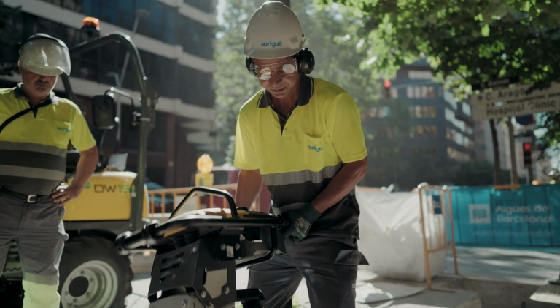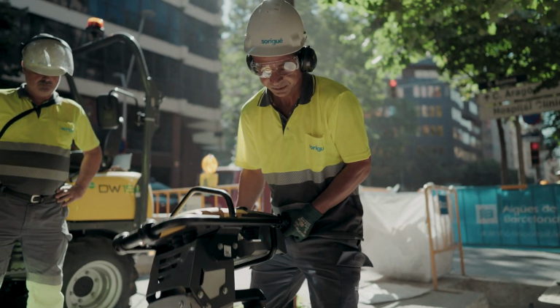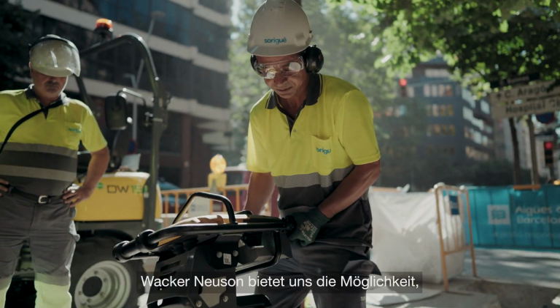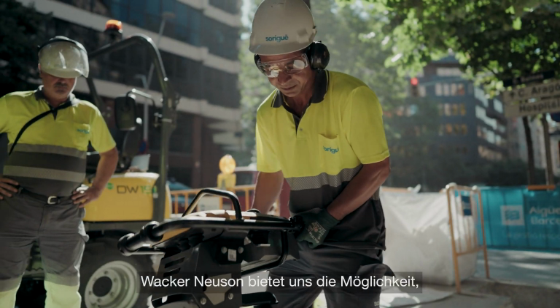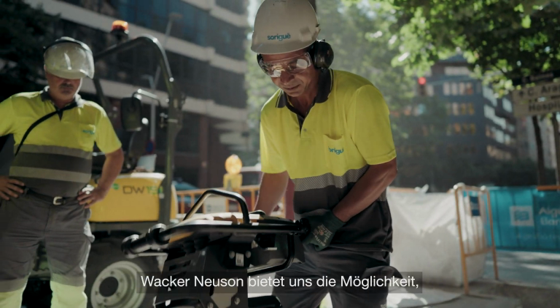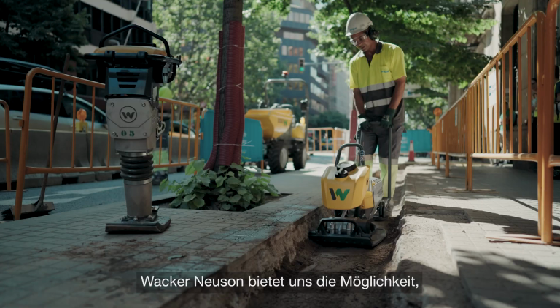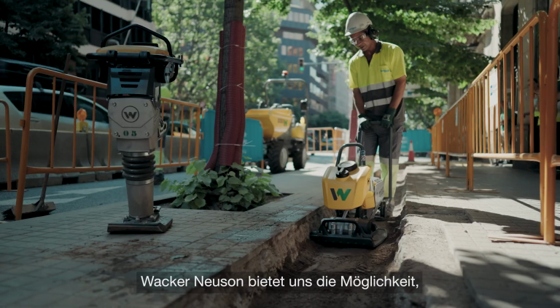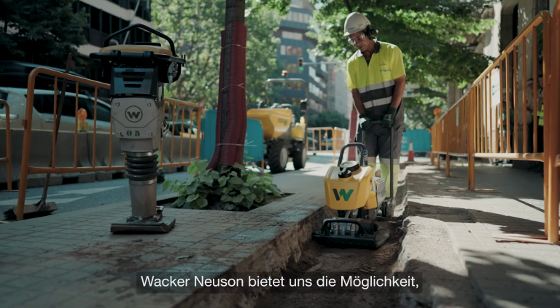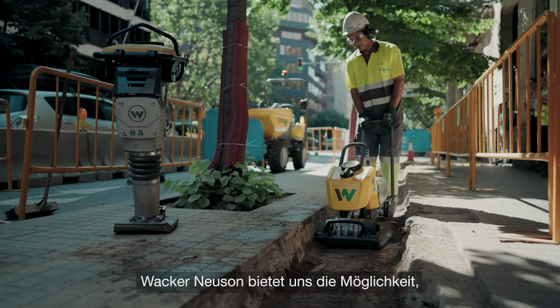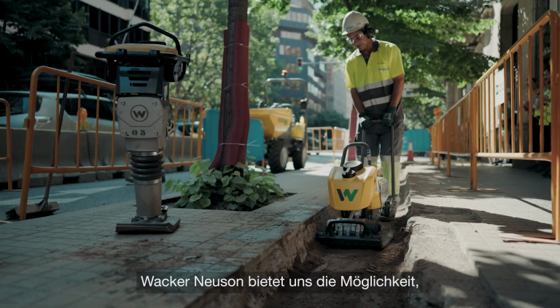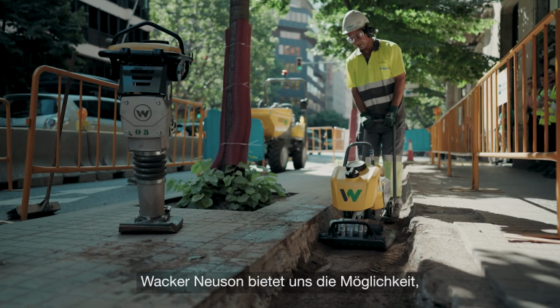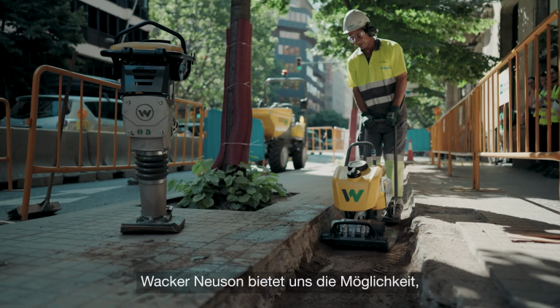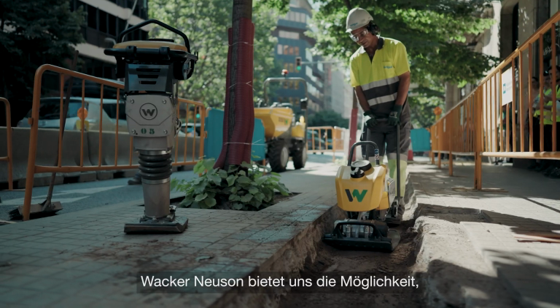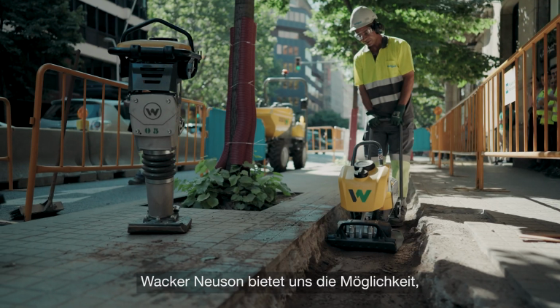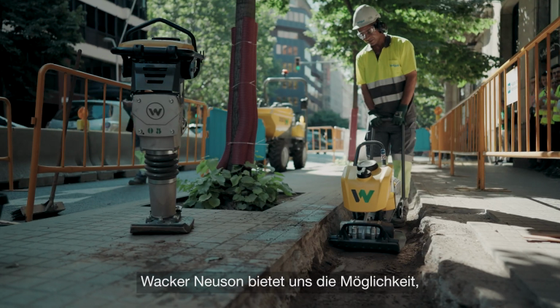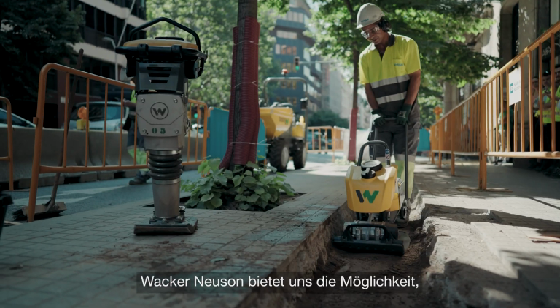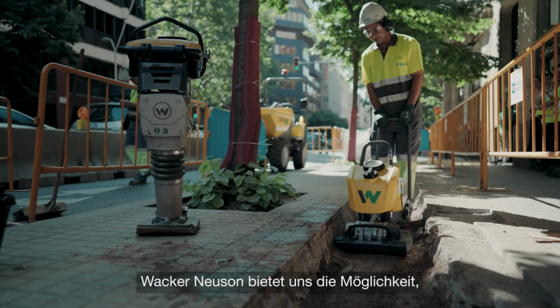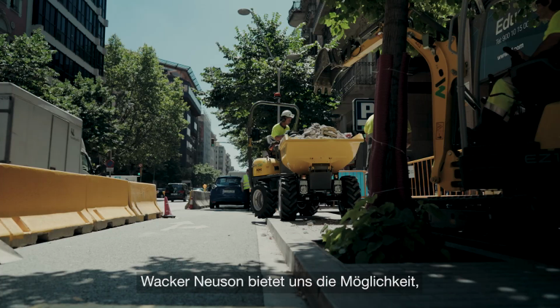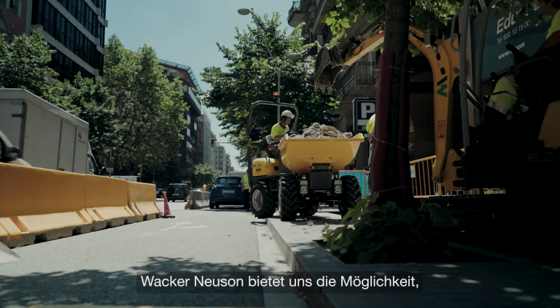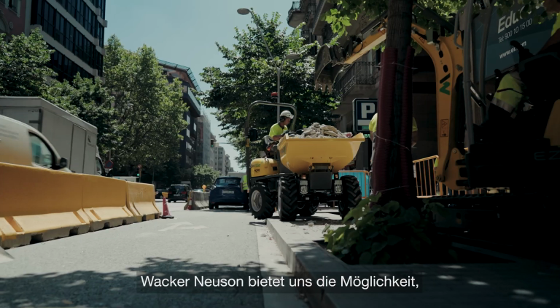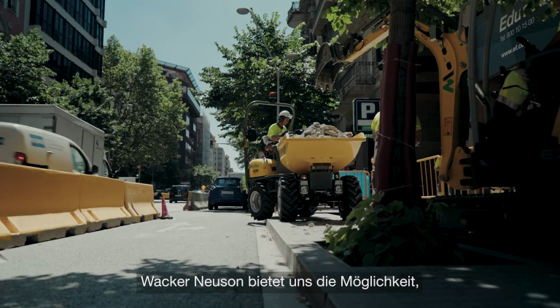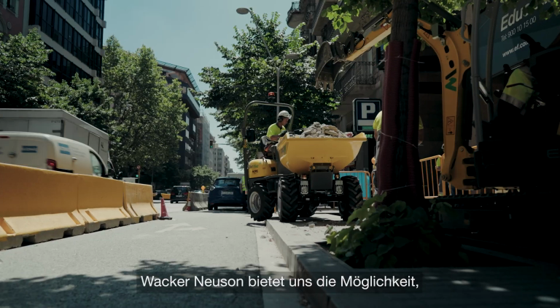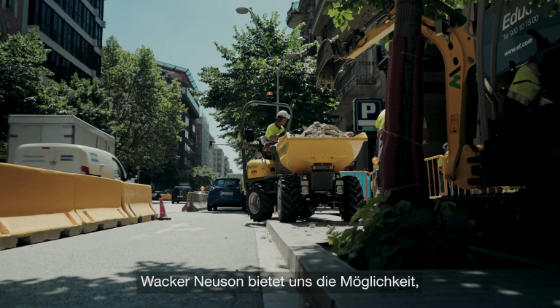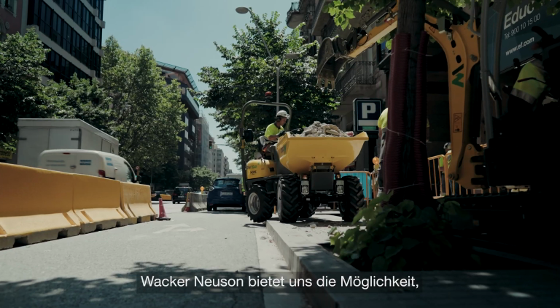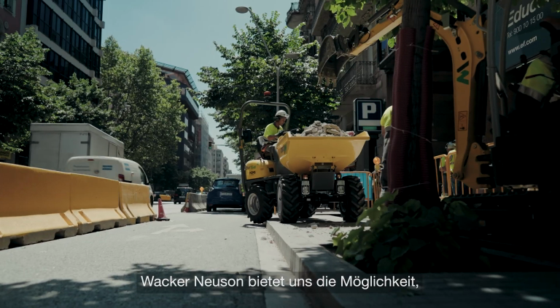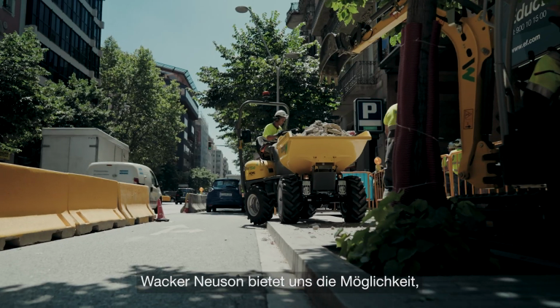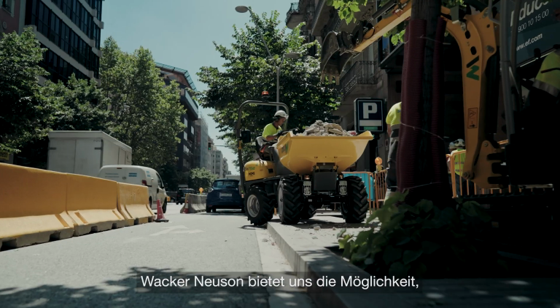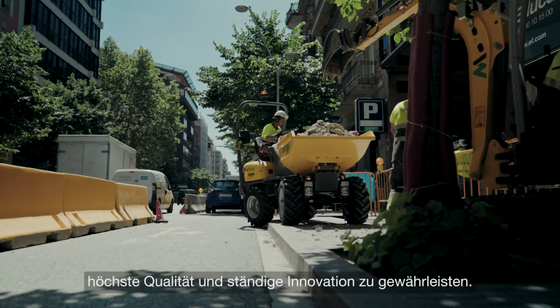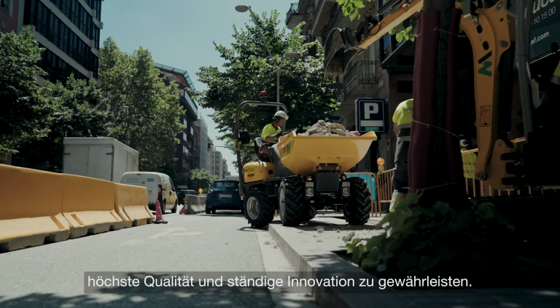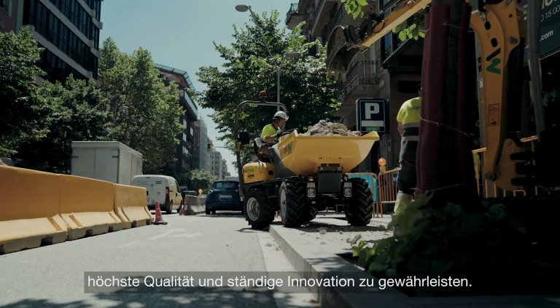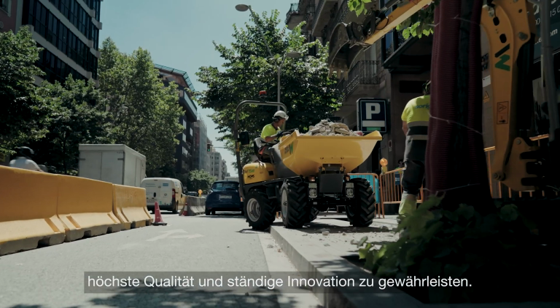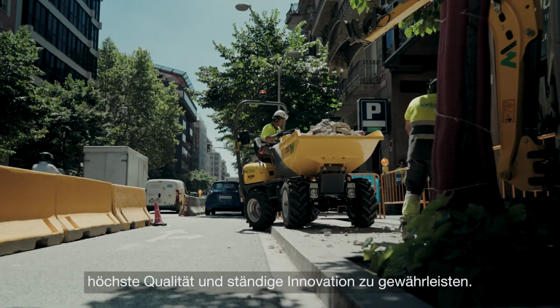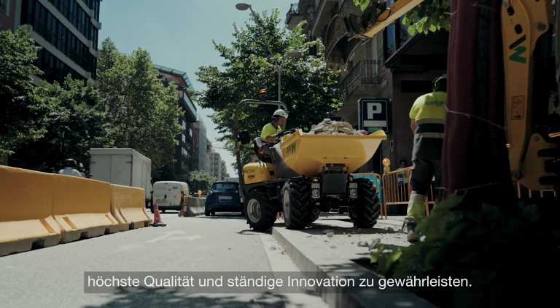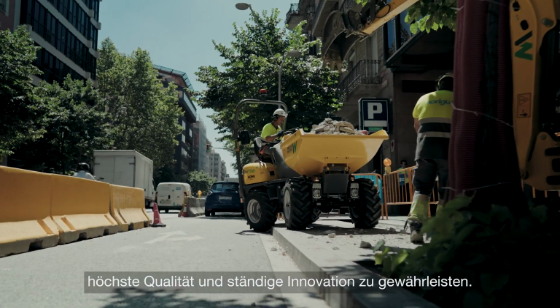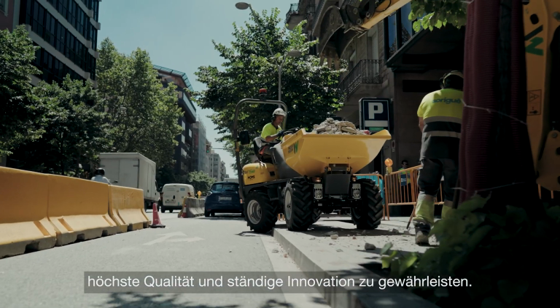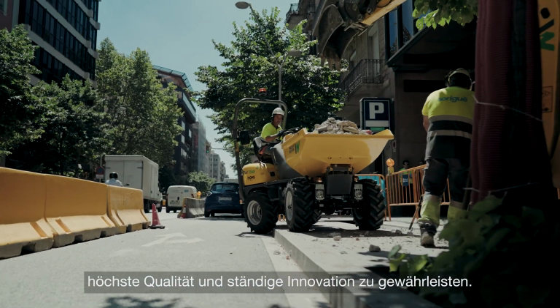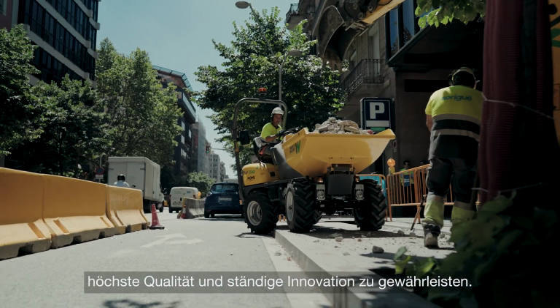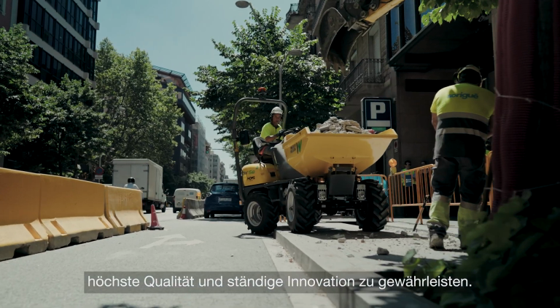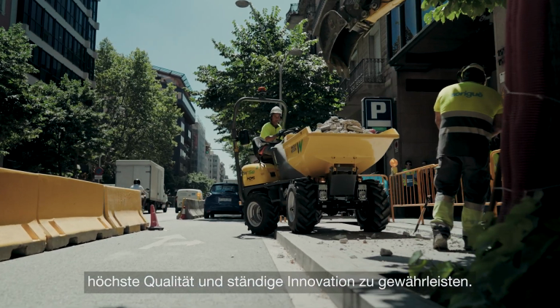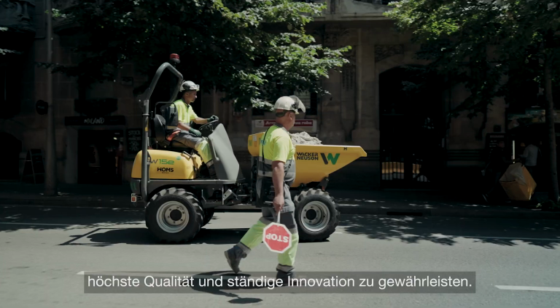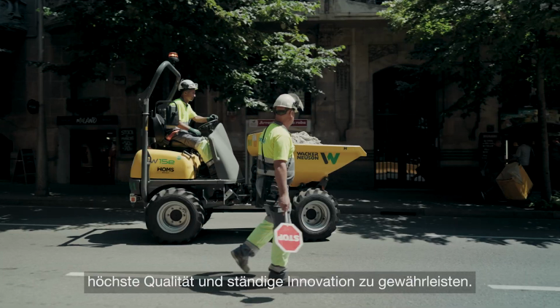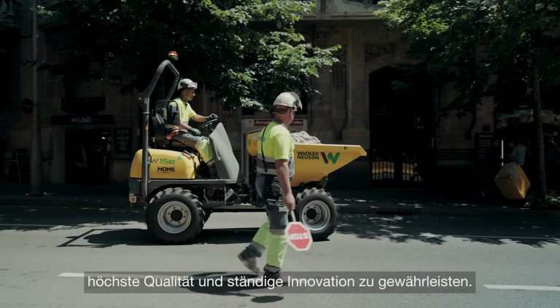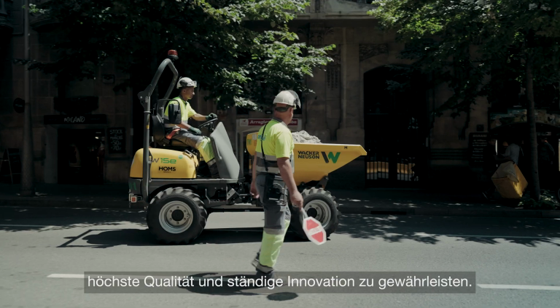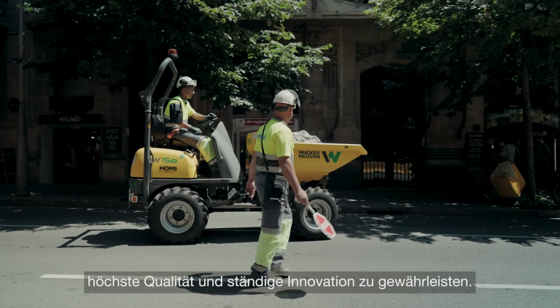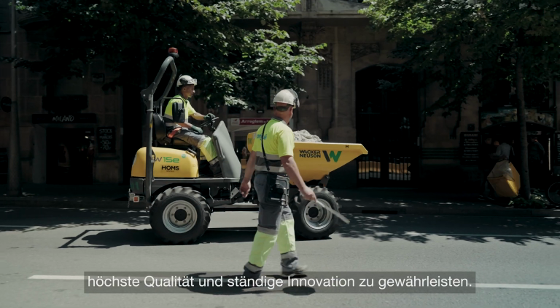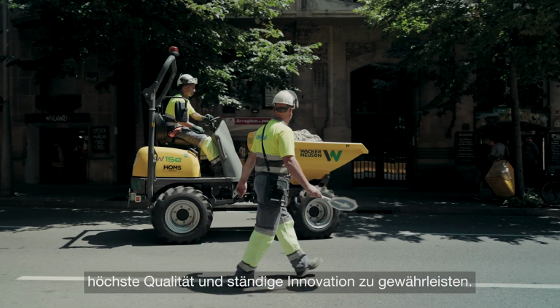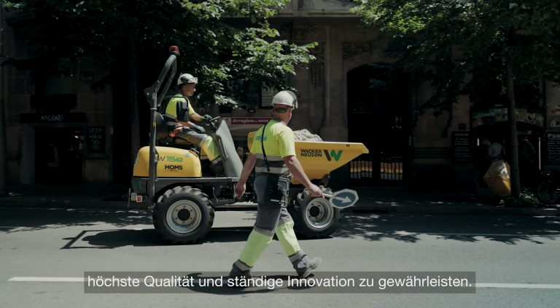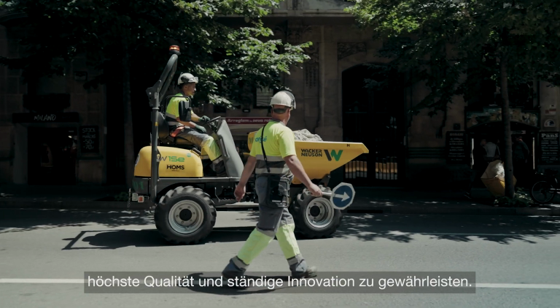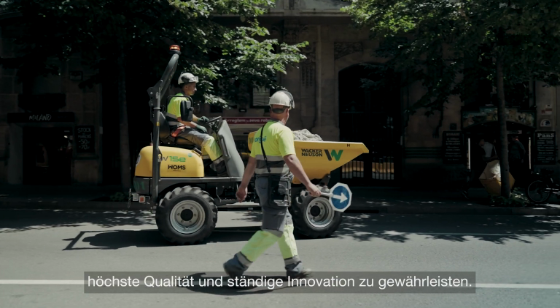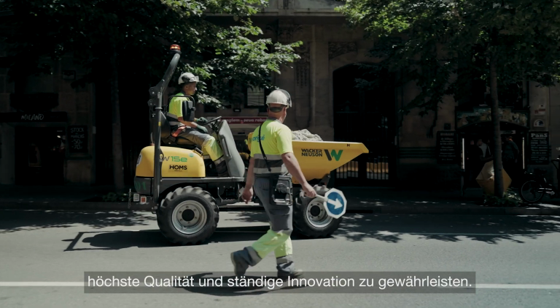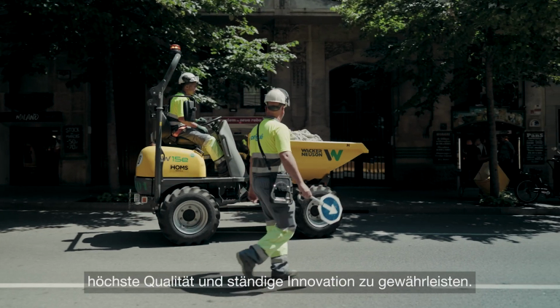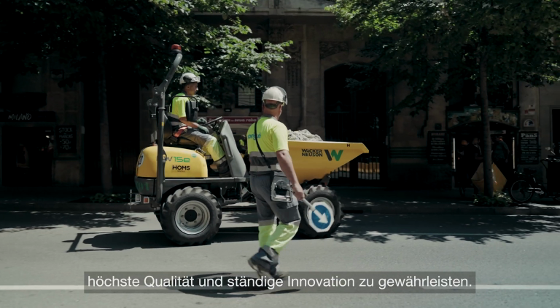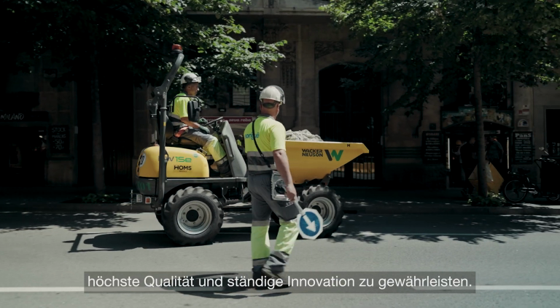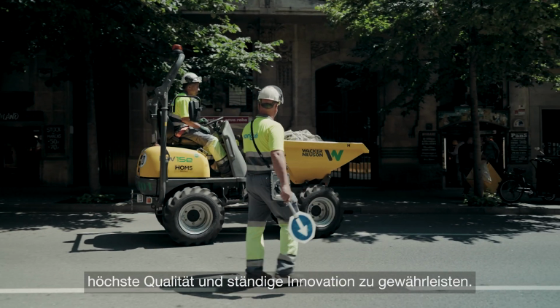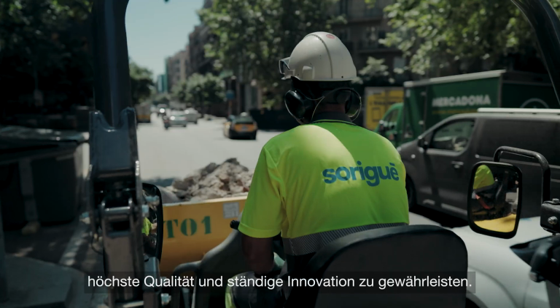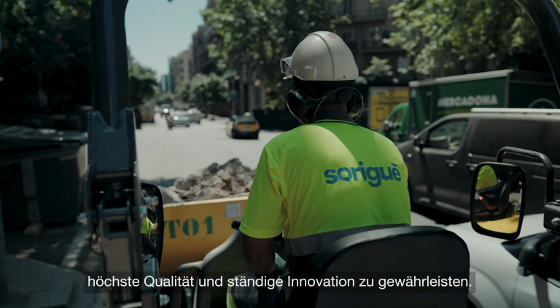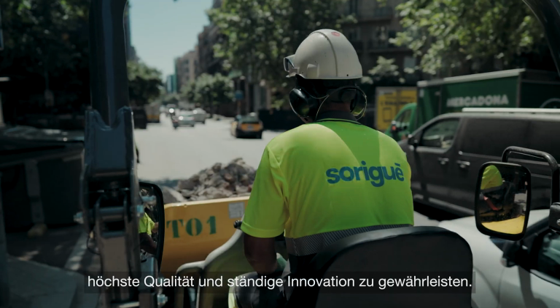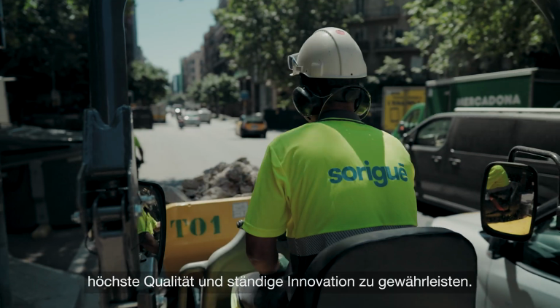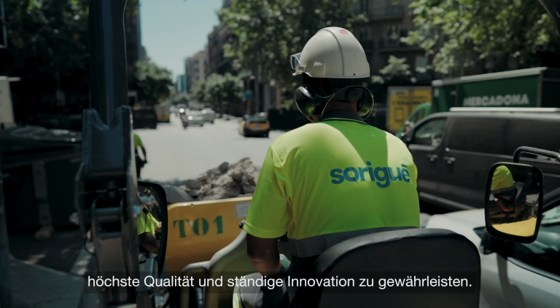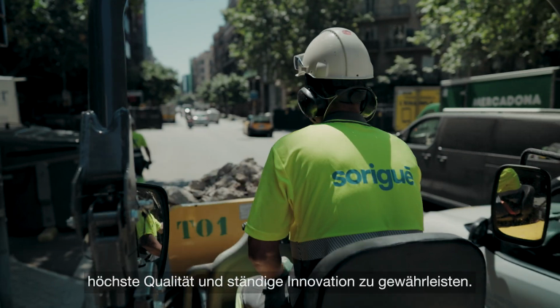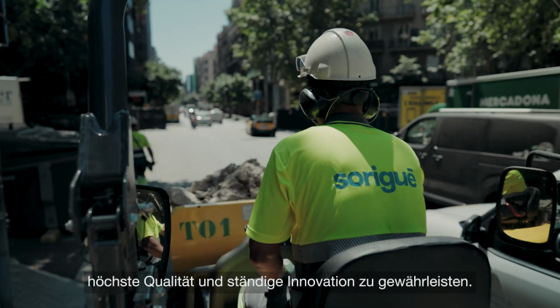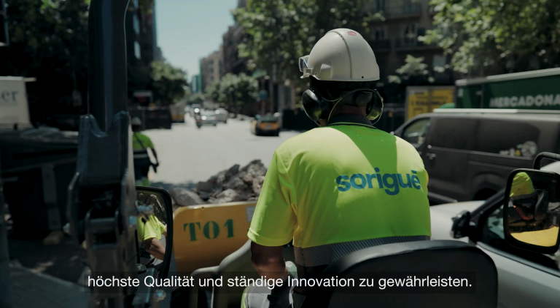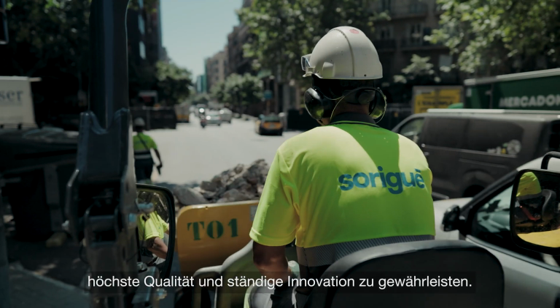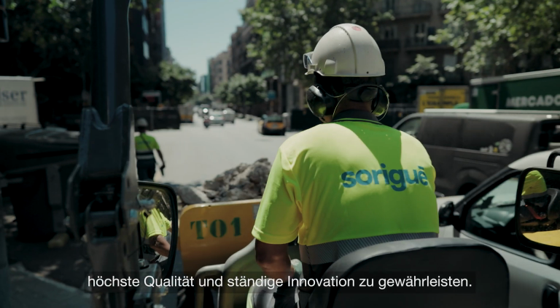For us, back in Backer Neuston, this gives us the edge to keep the top quality and constant innovation.